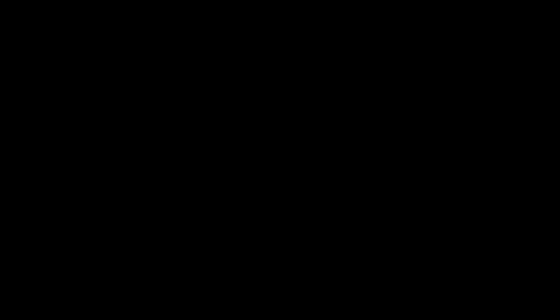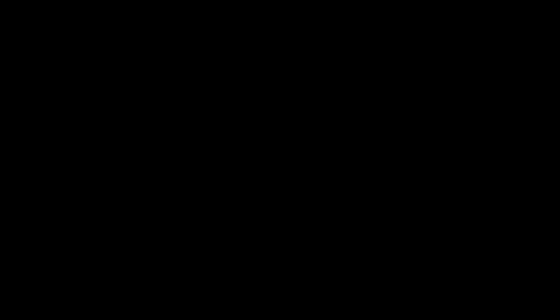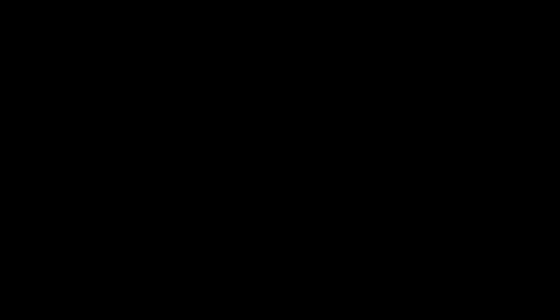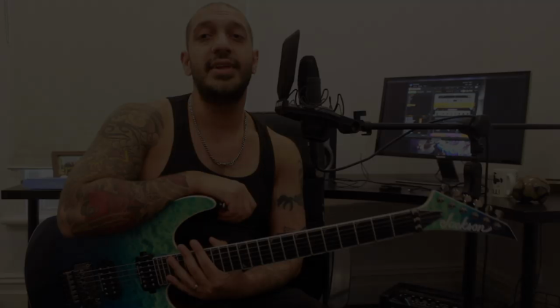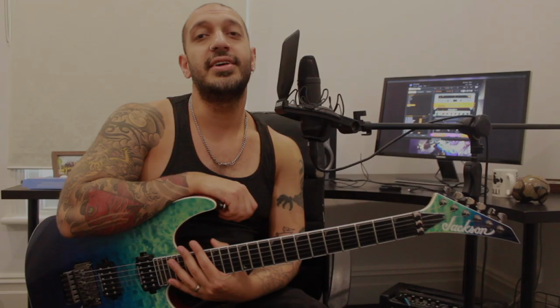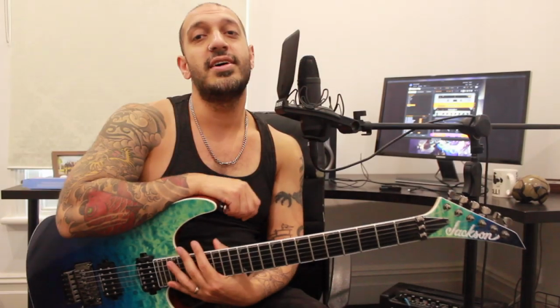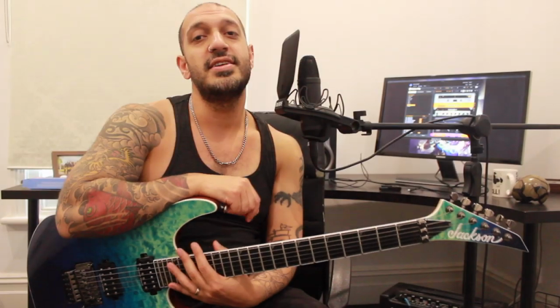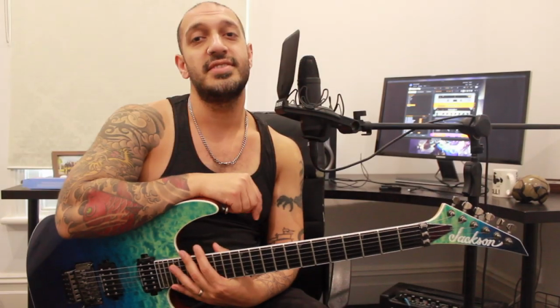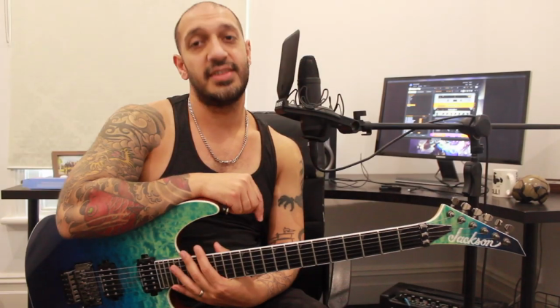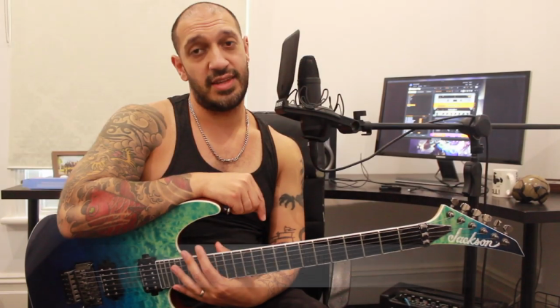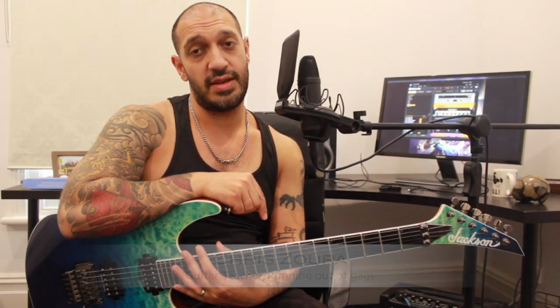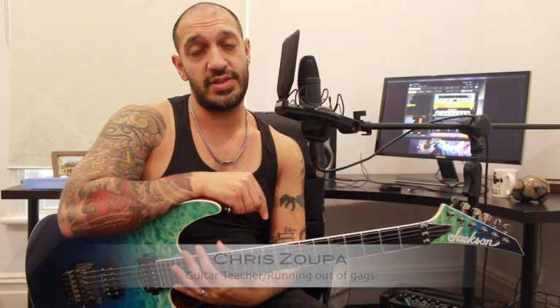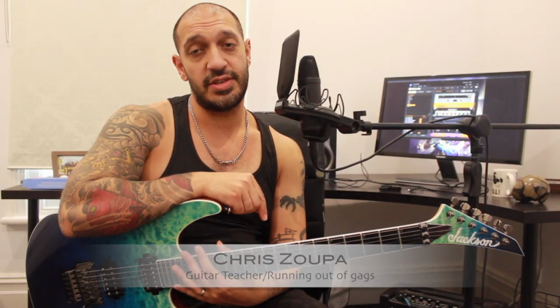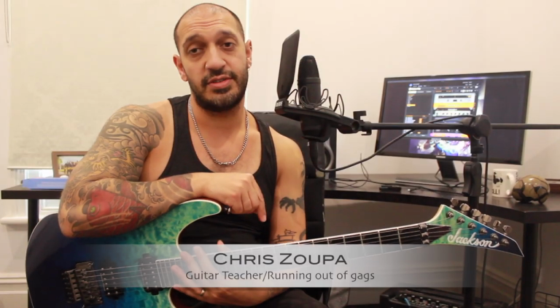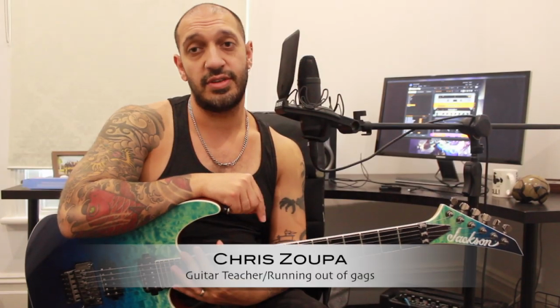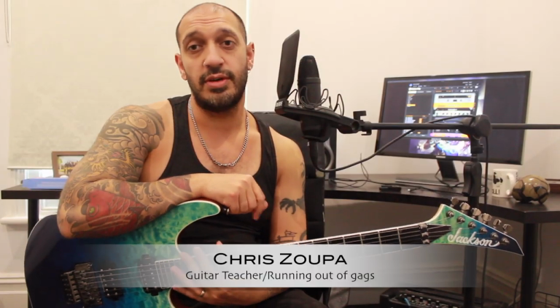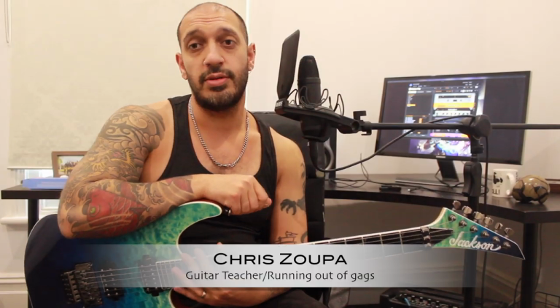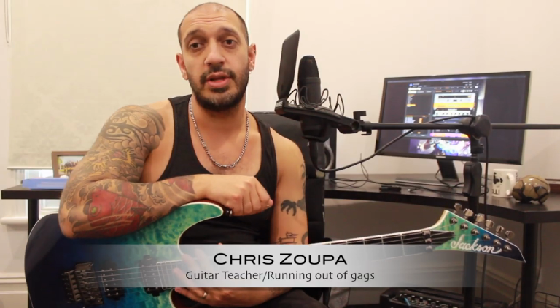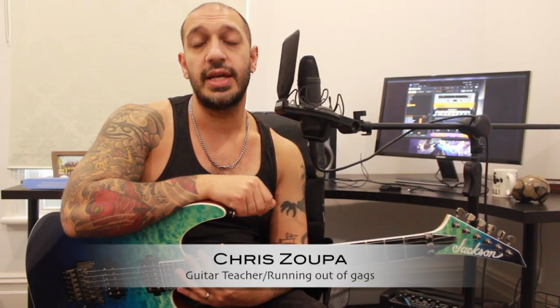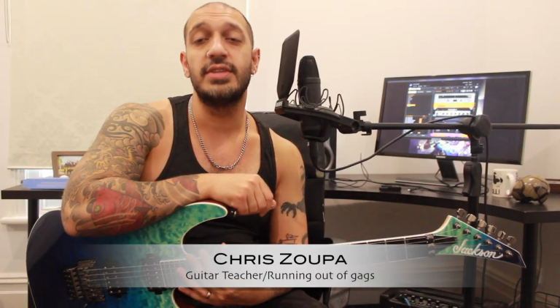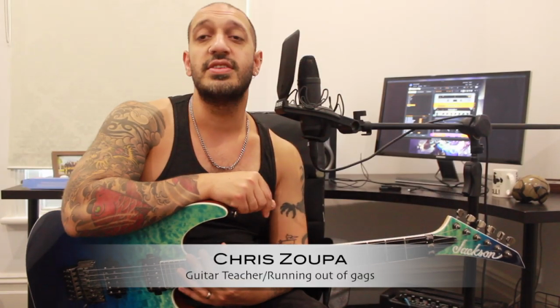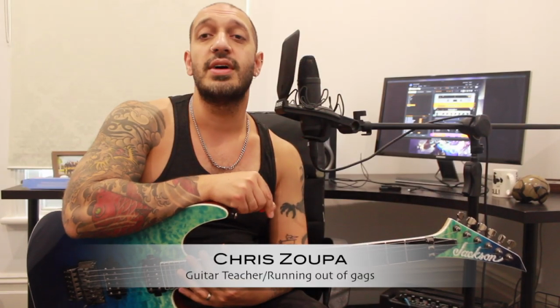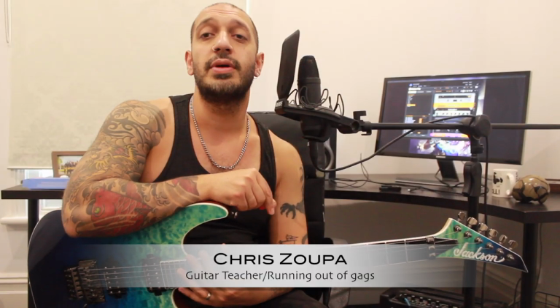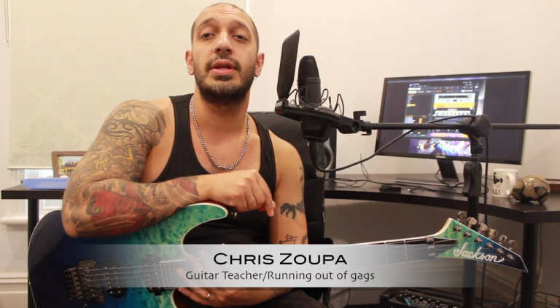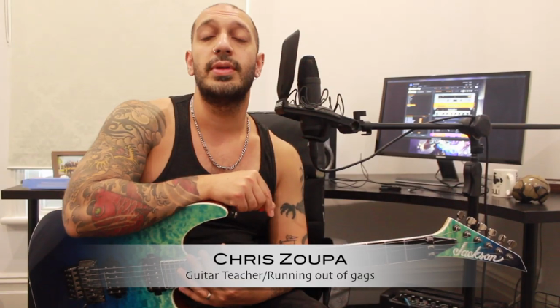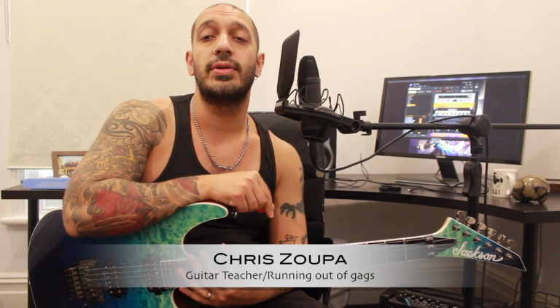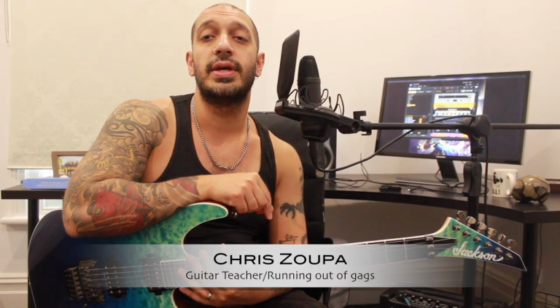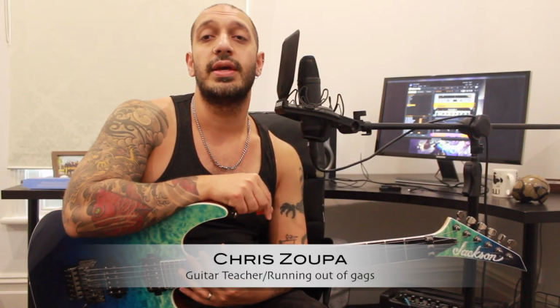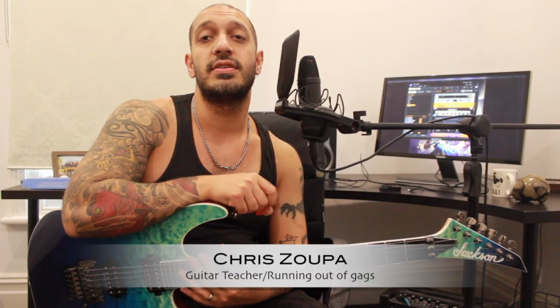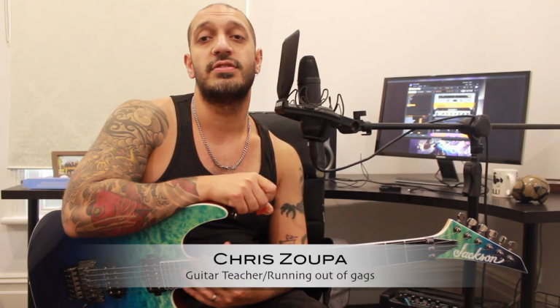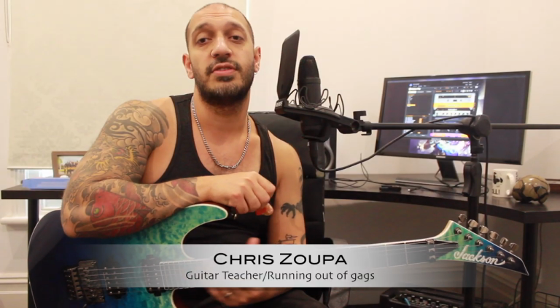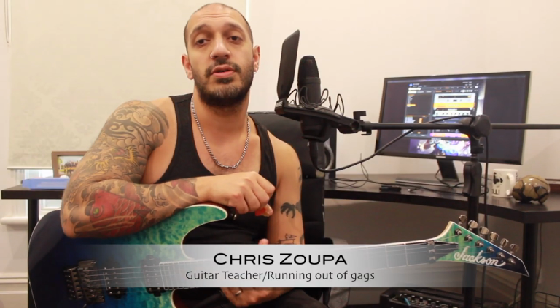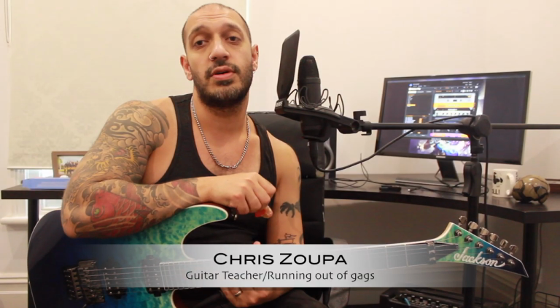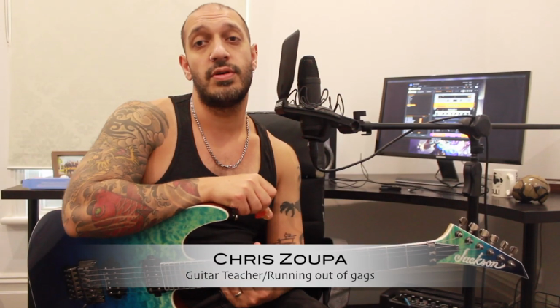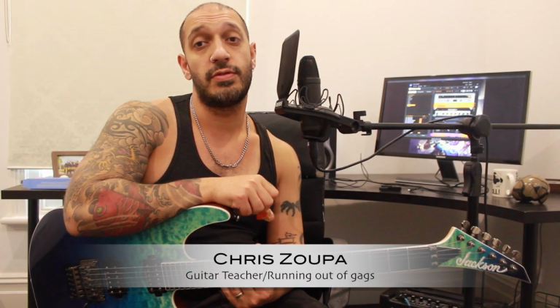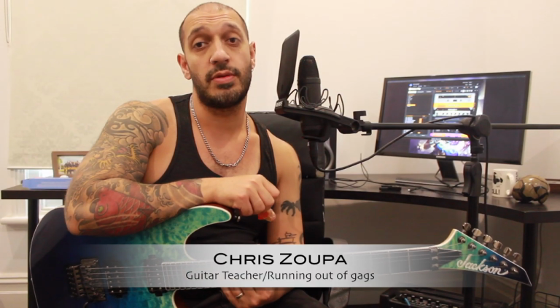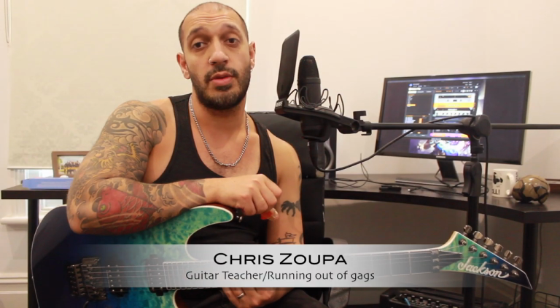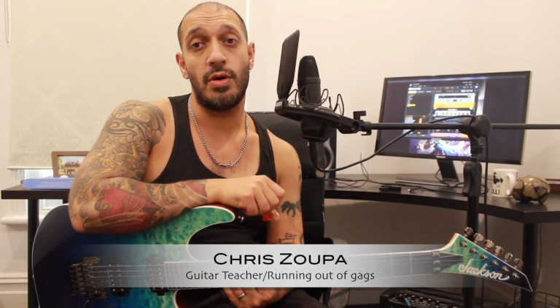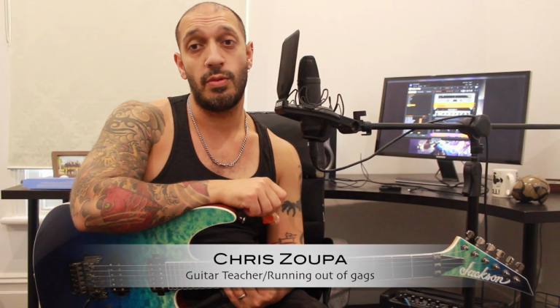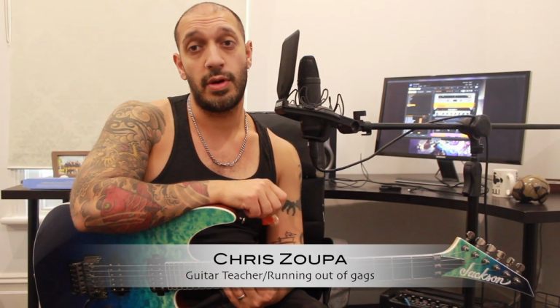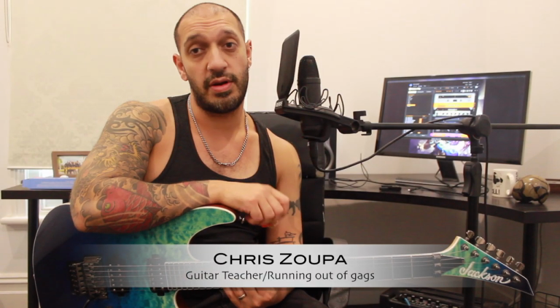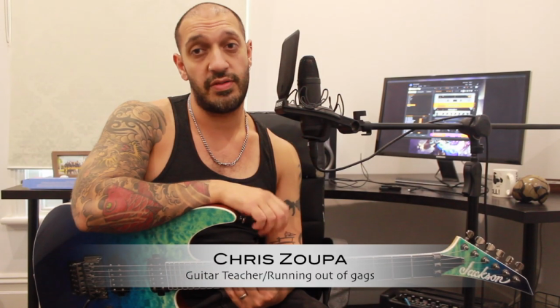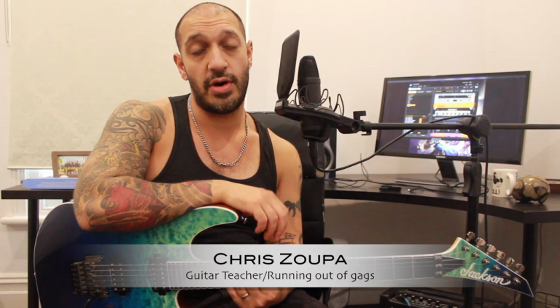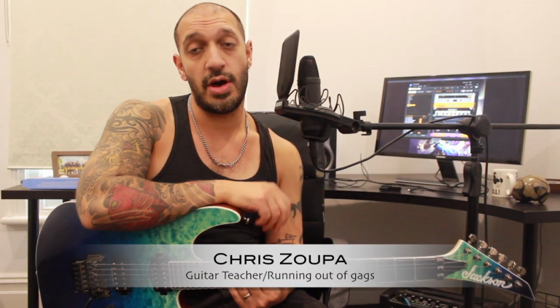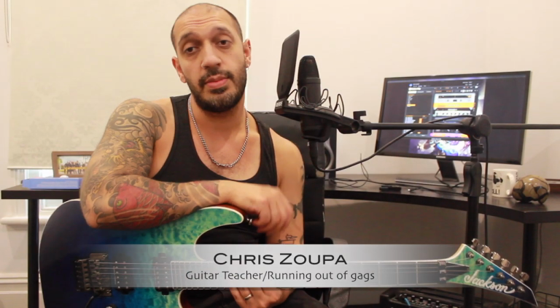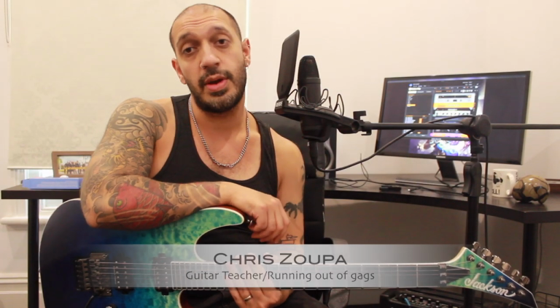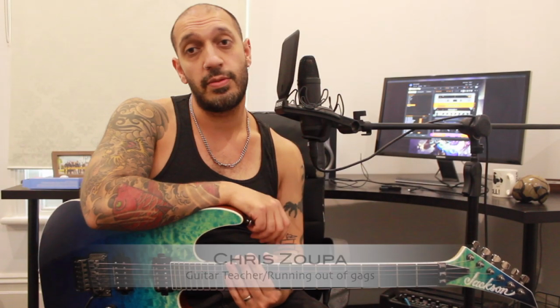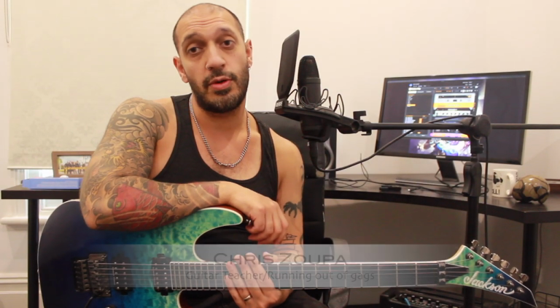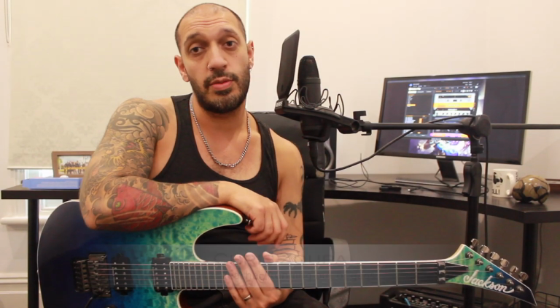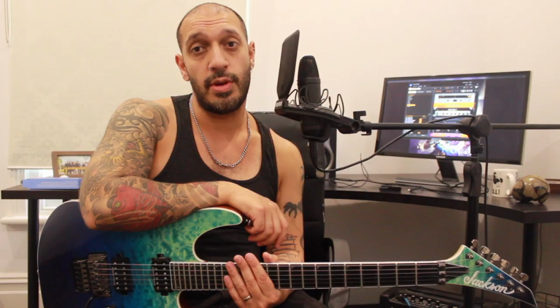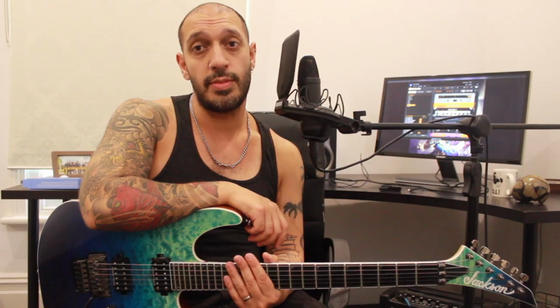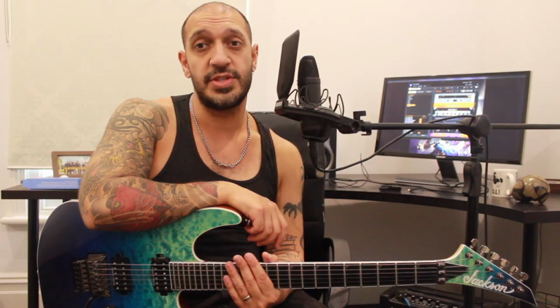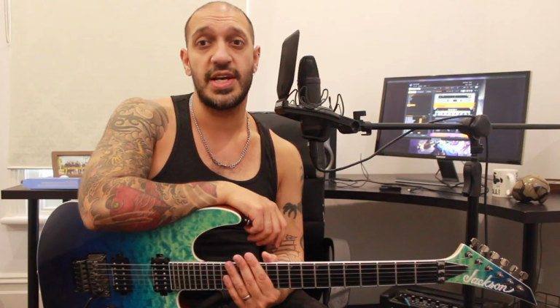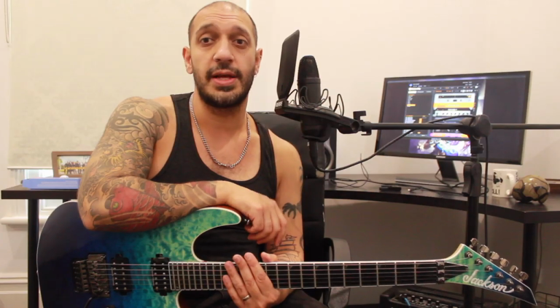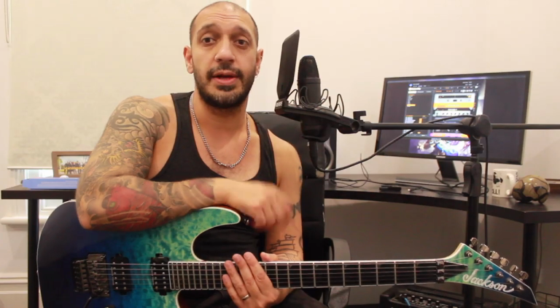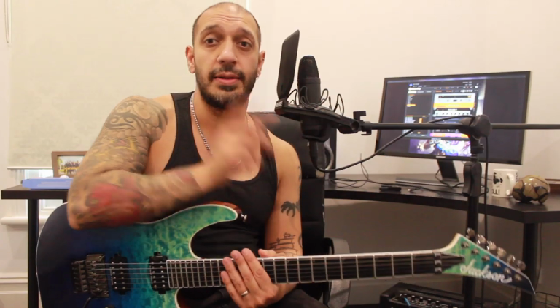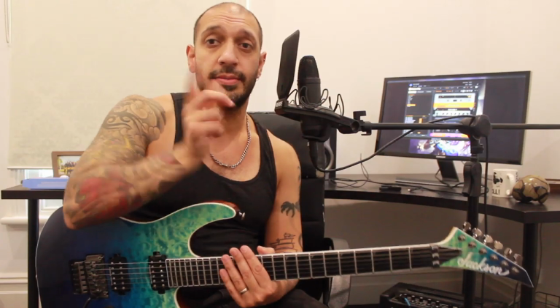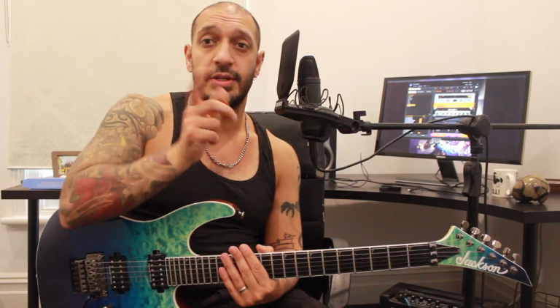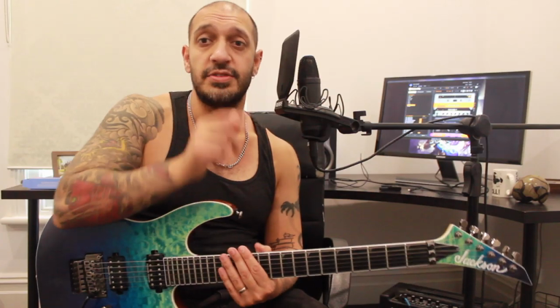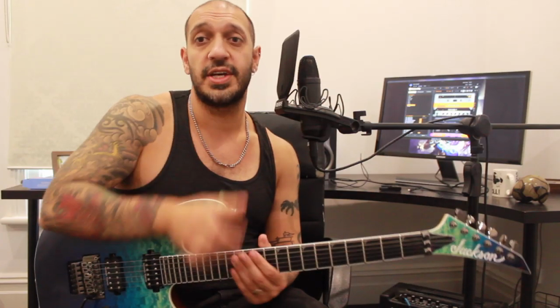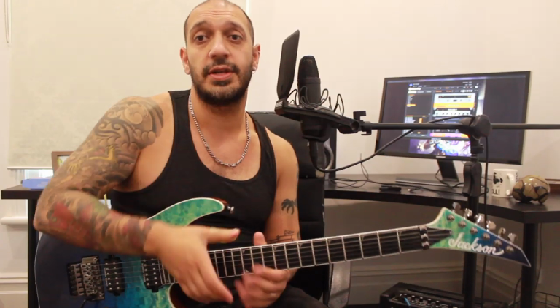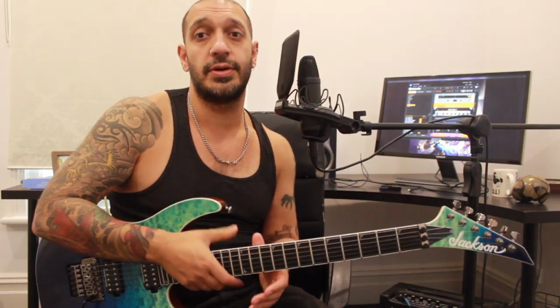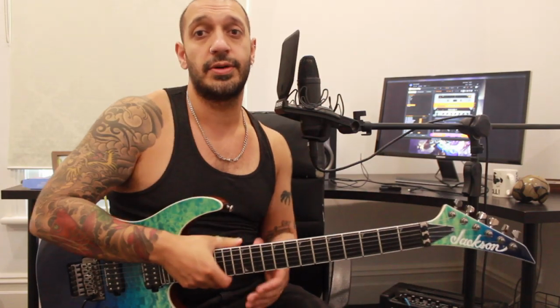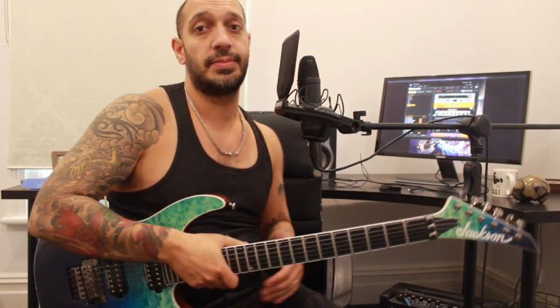Howdy guys, lovely to see you all again today. We're gonna be looking at the solo from 'Wherever I May Roam' by Metallica. Let's take a look.